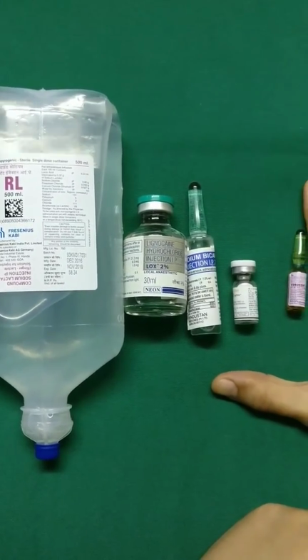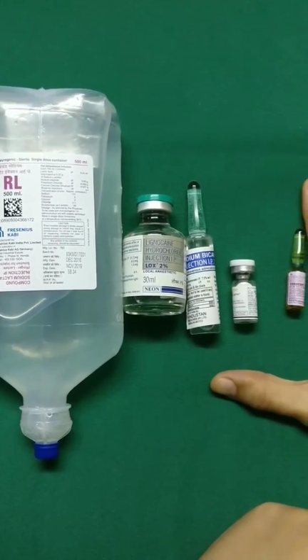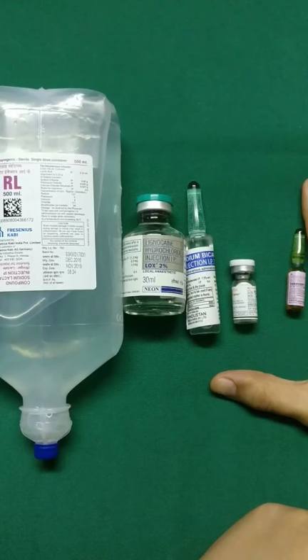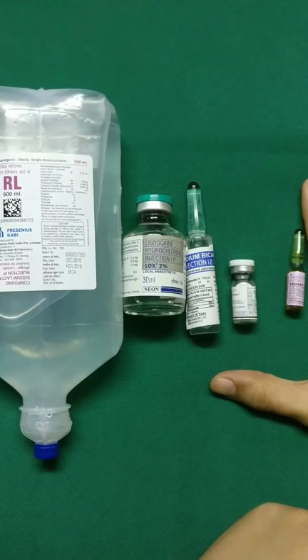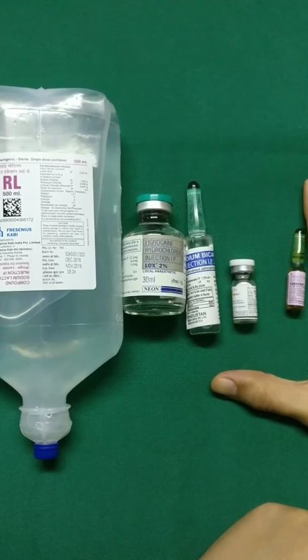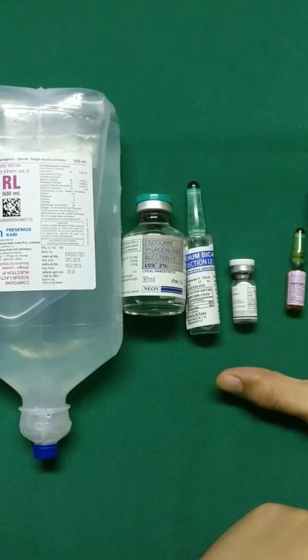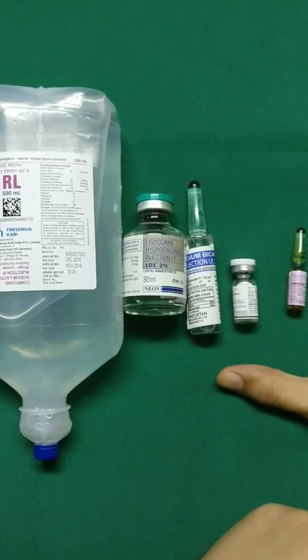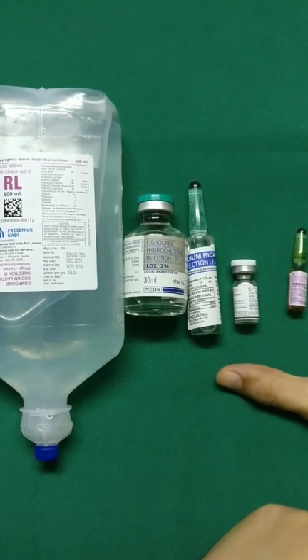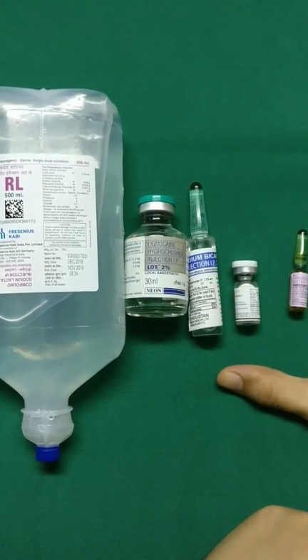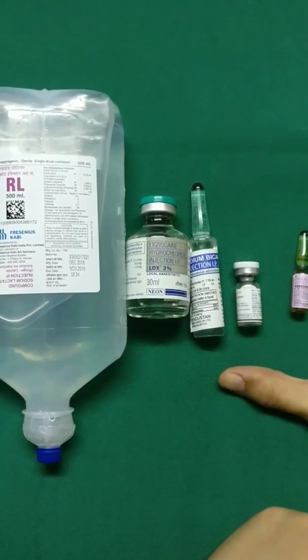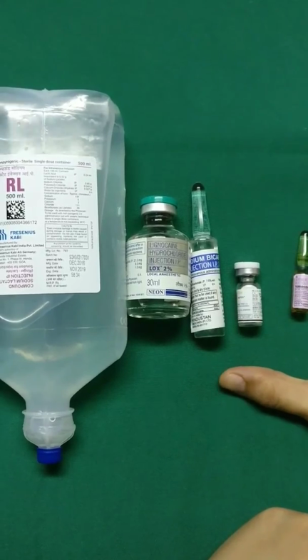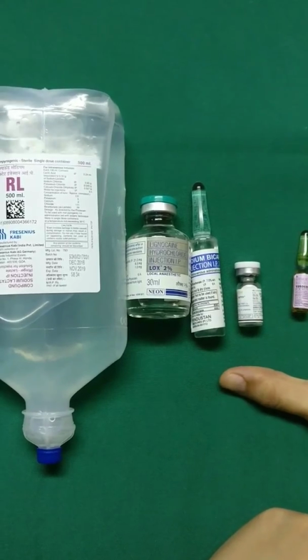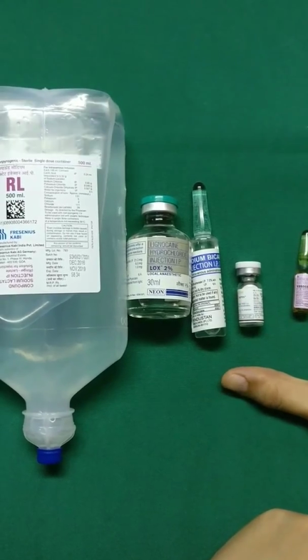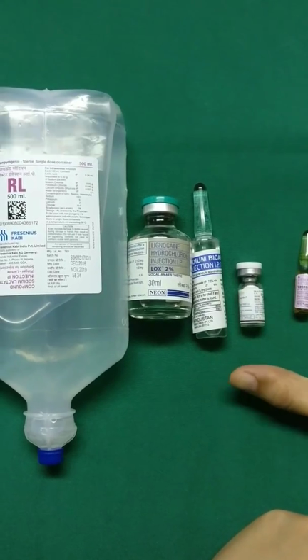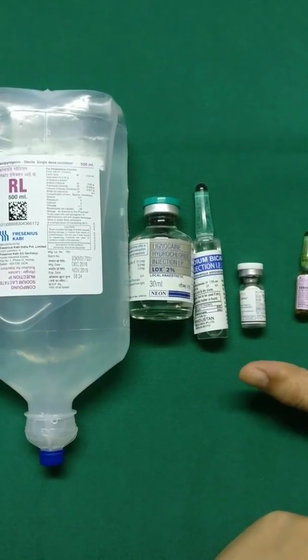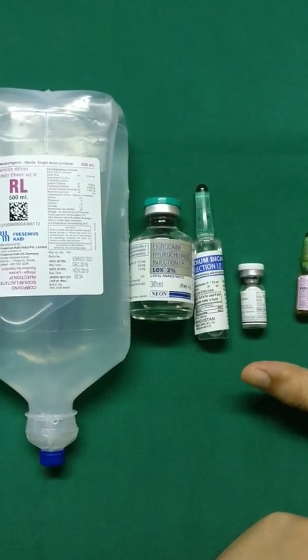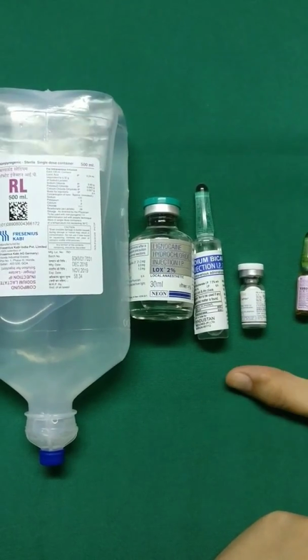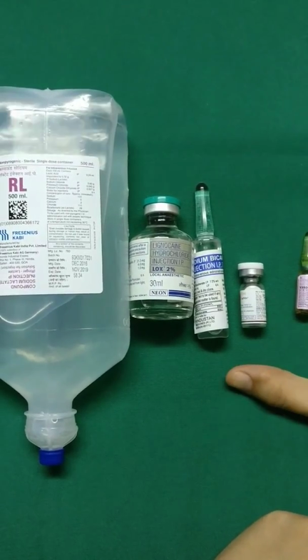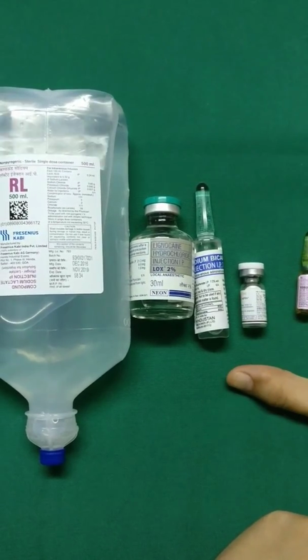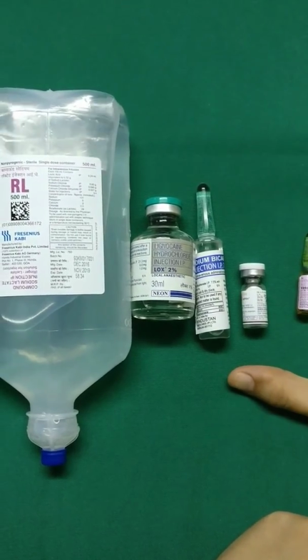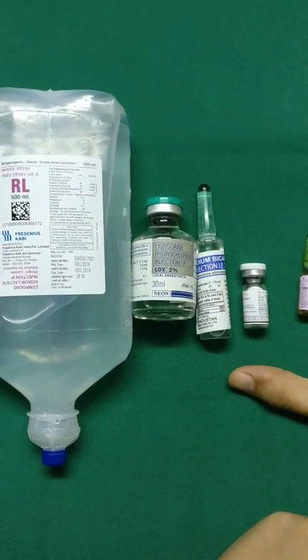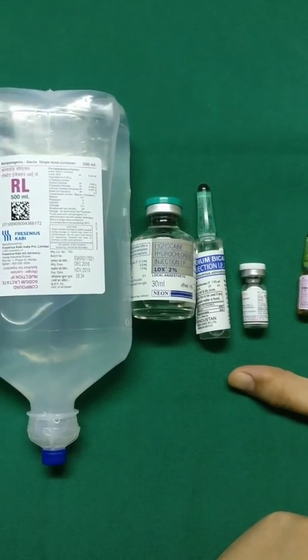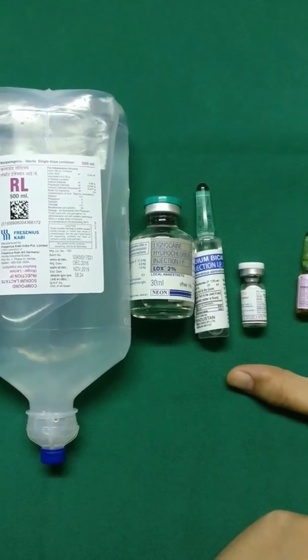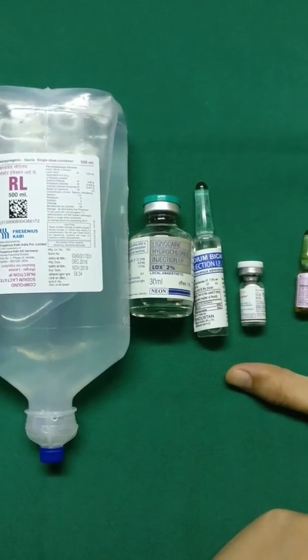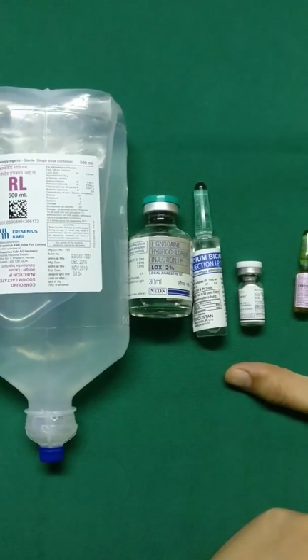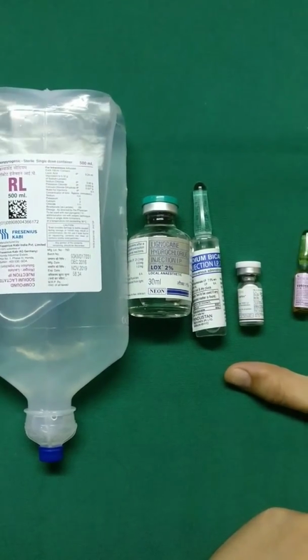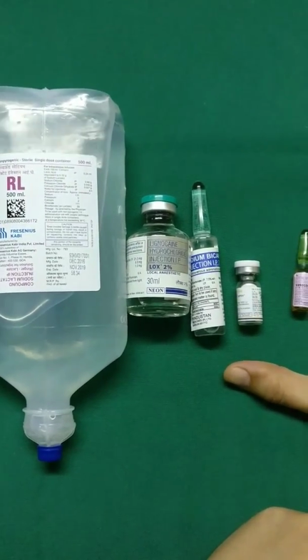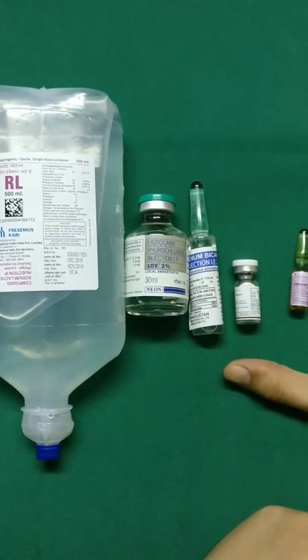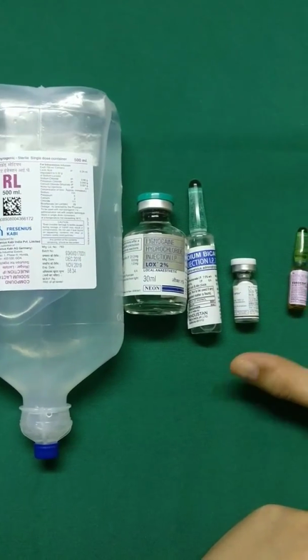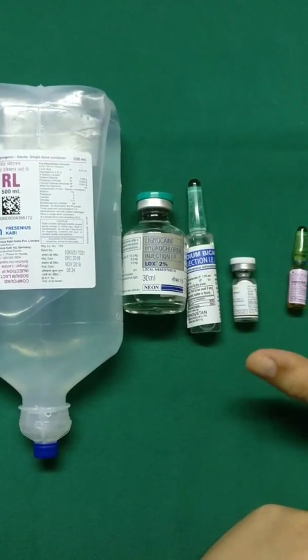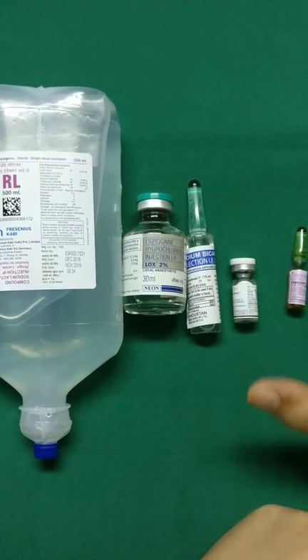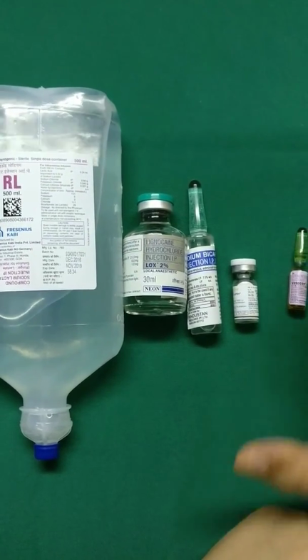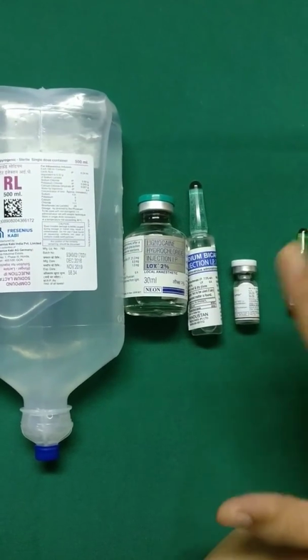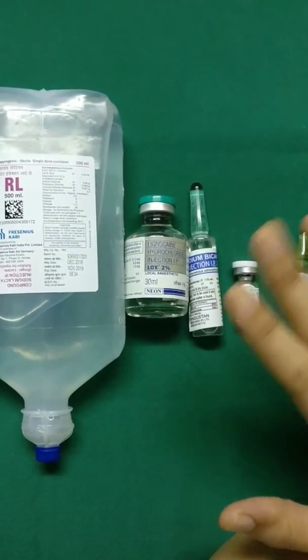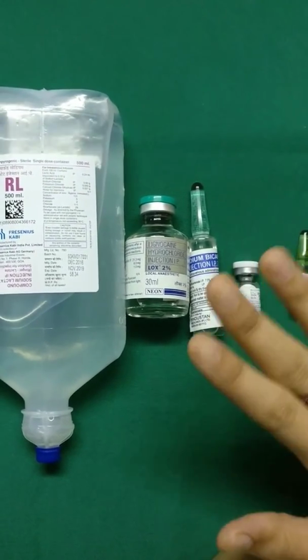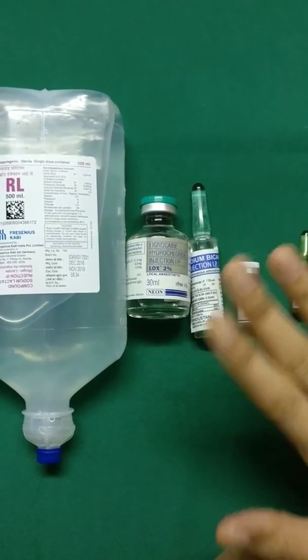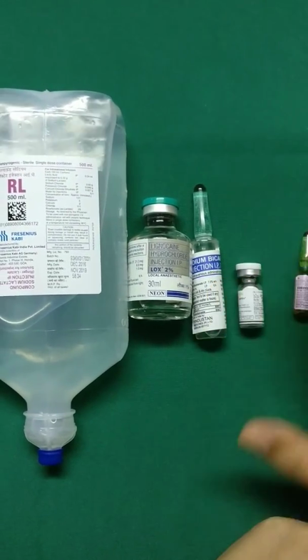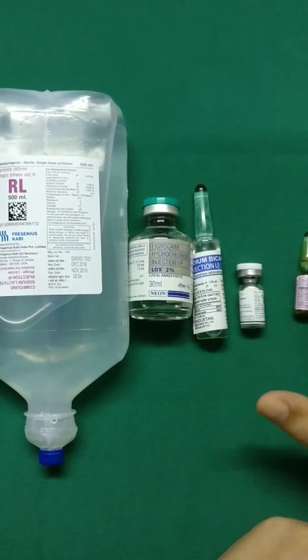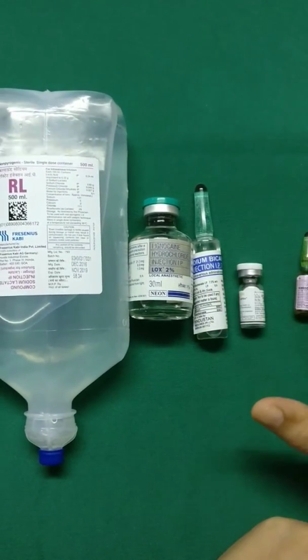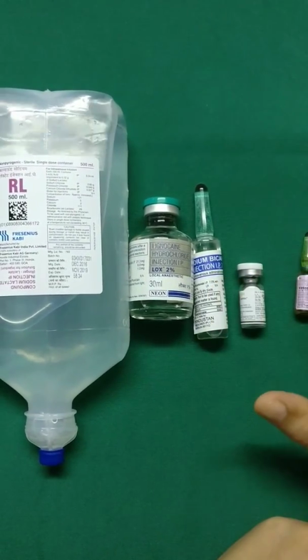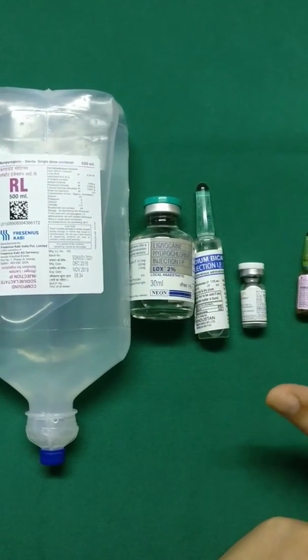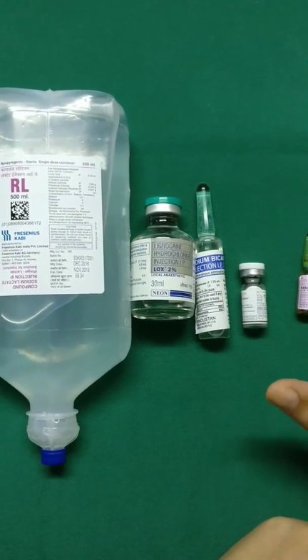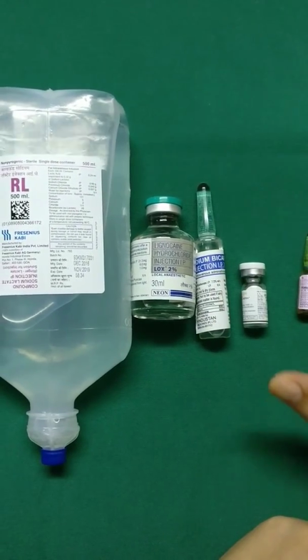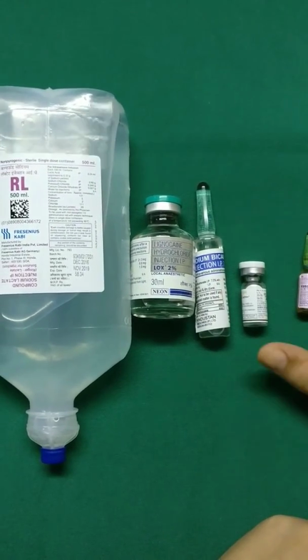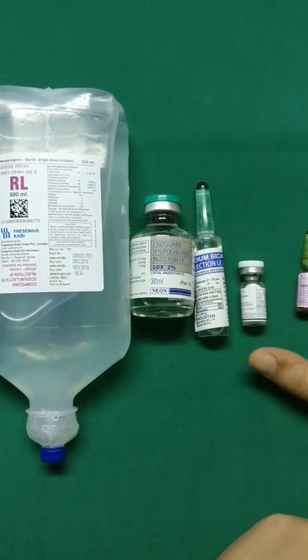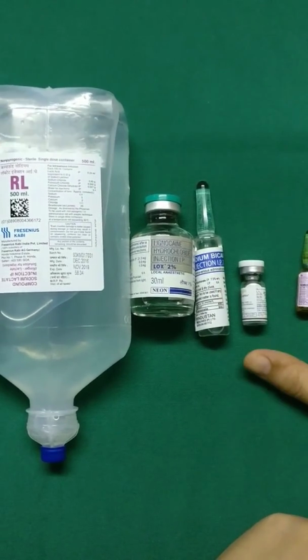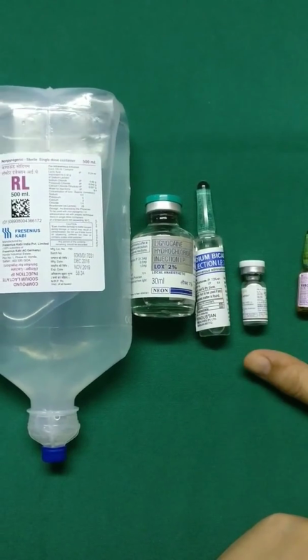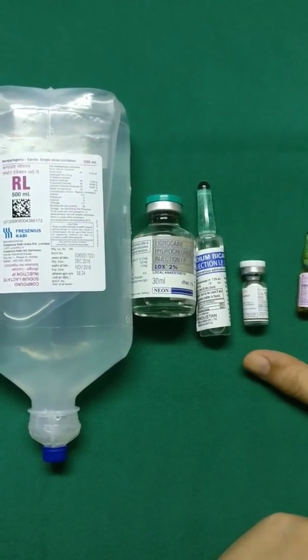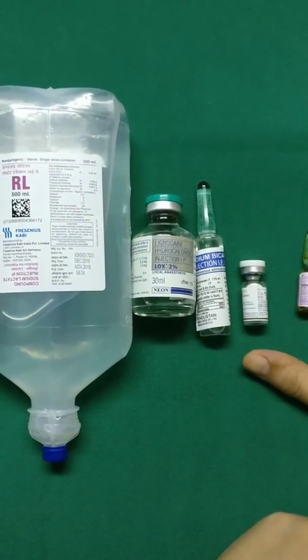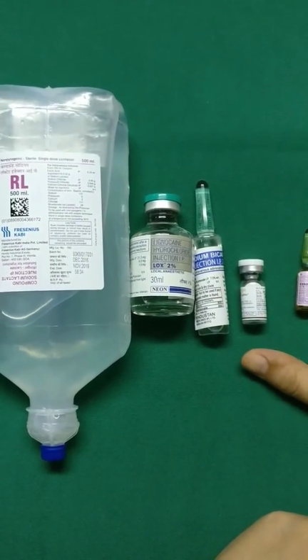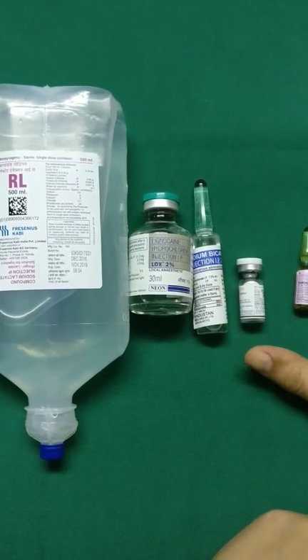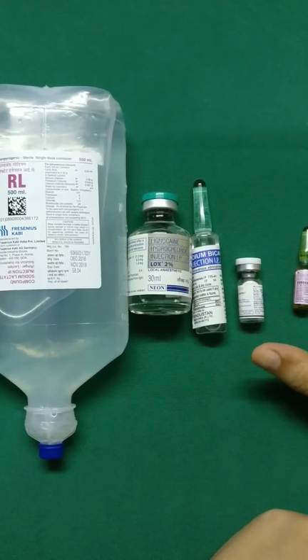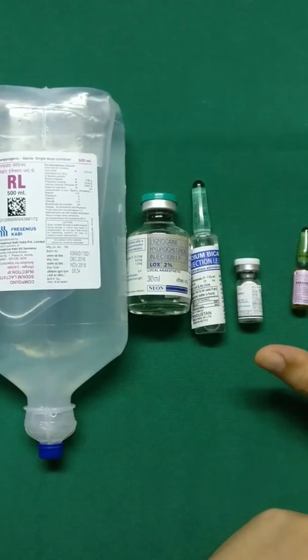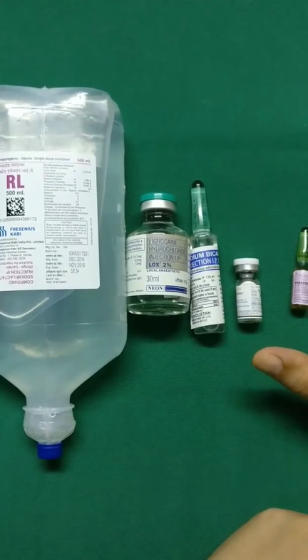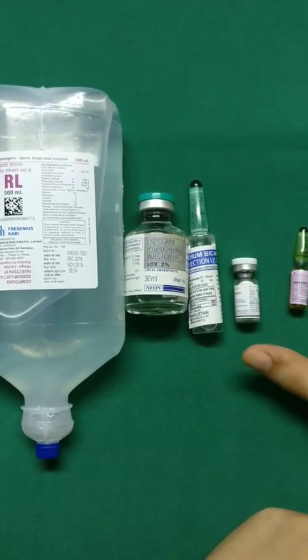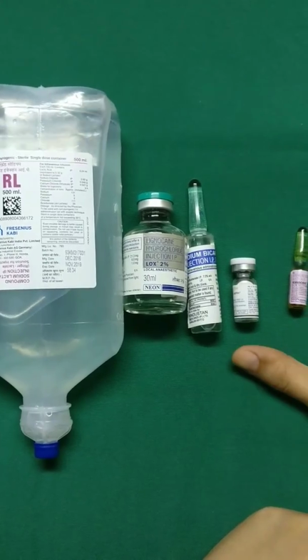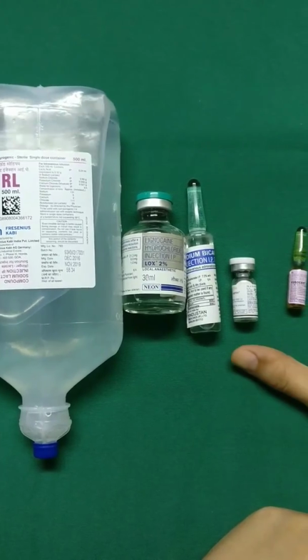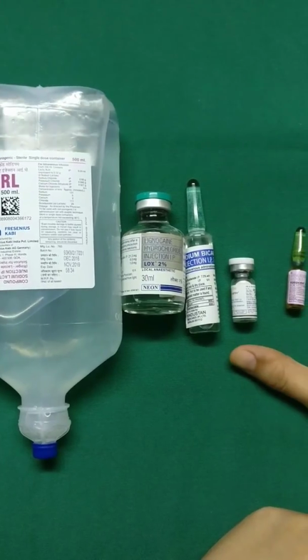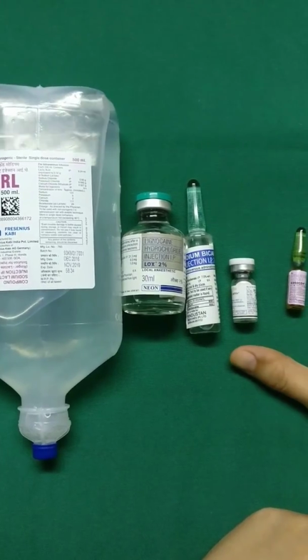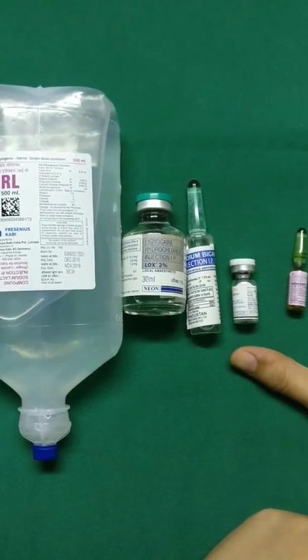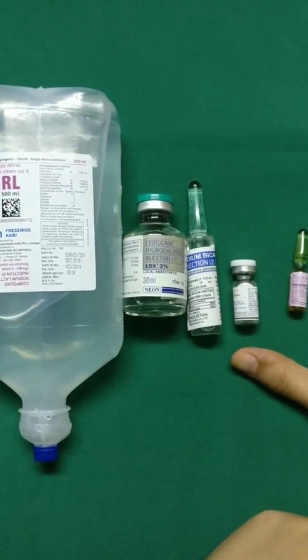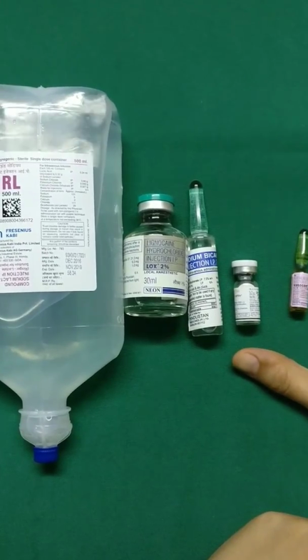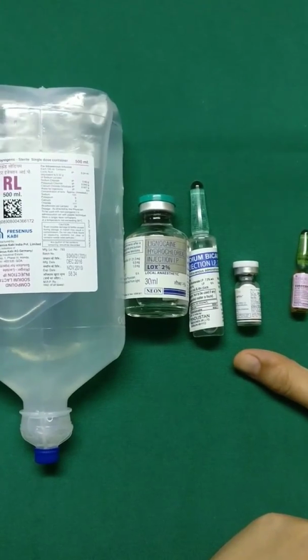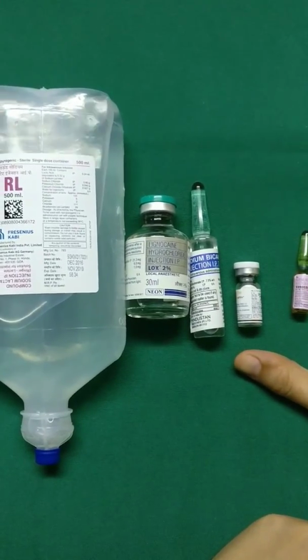The inventor of tumescent solution was Dr. Jeffrey Klein, who is a dermatologic surgeon. It is now most widely used in plastic surgery and for all liposuction procedures.